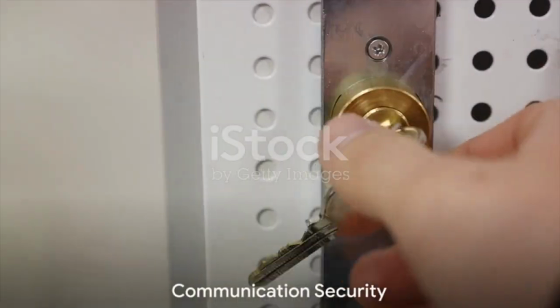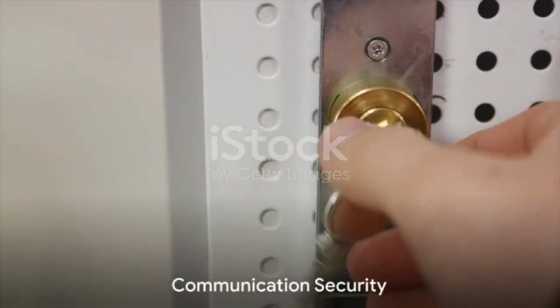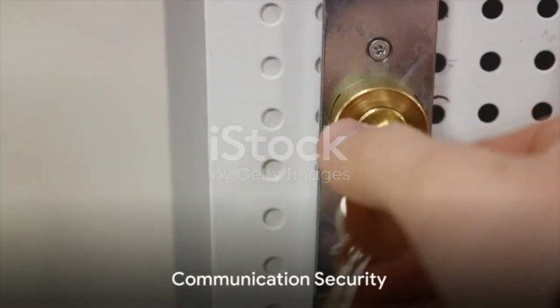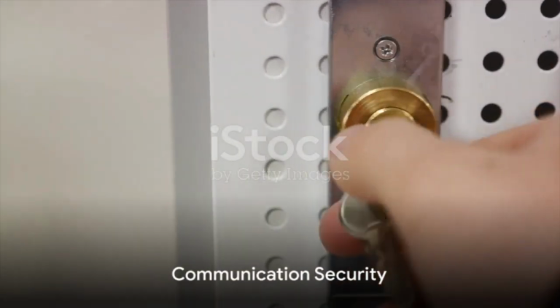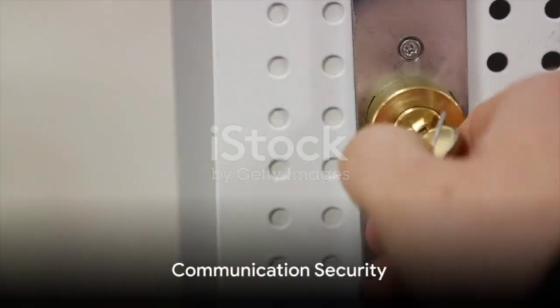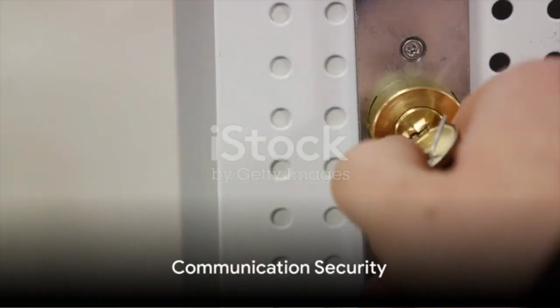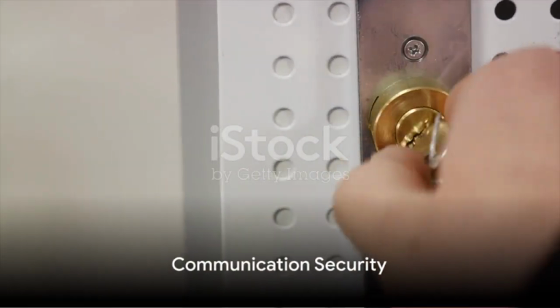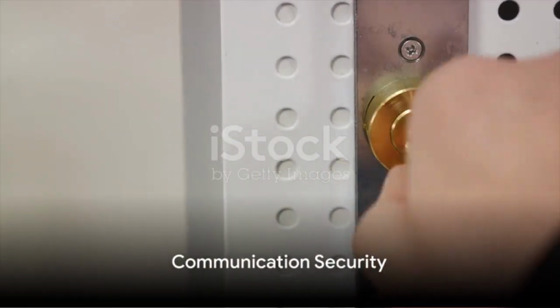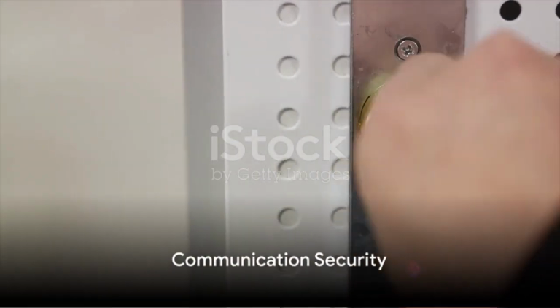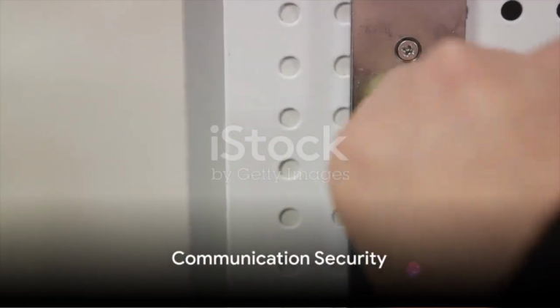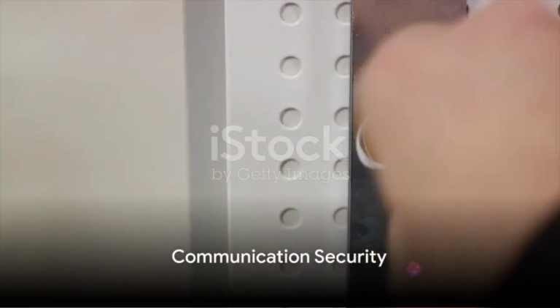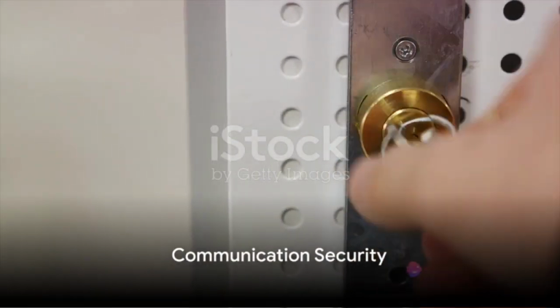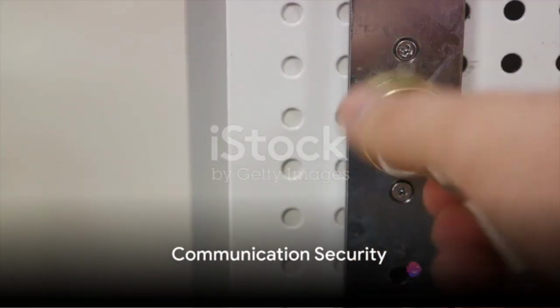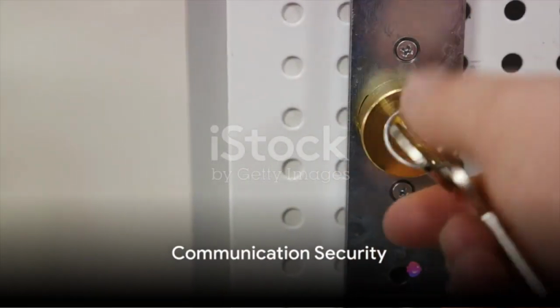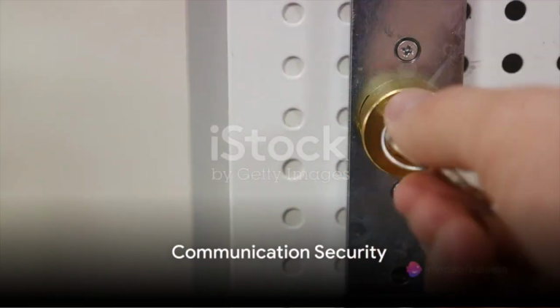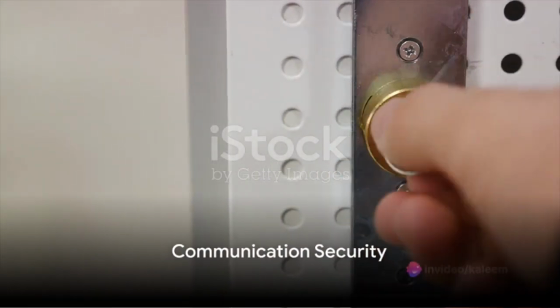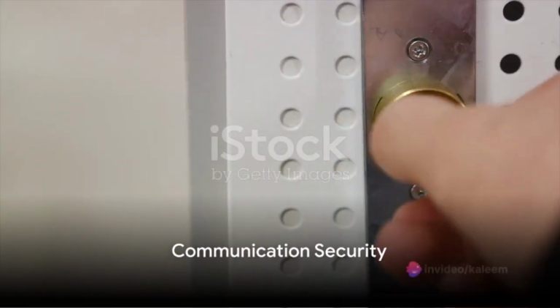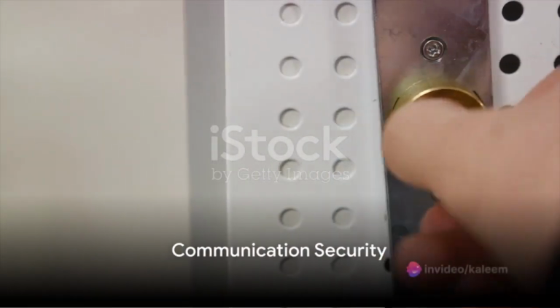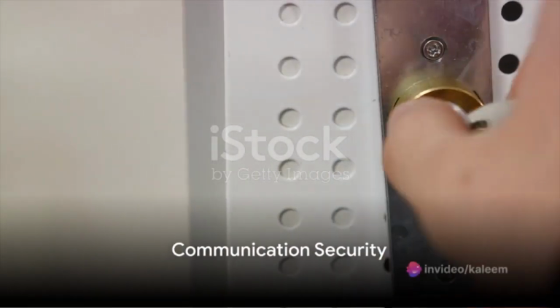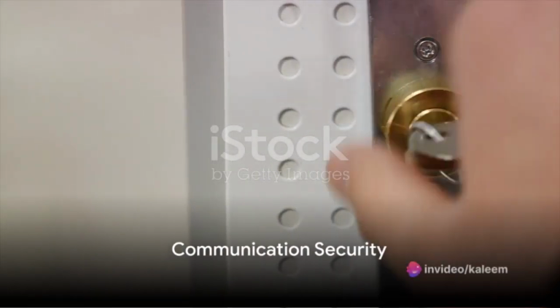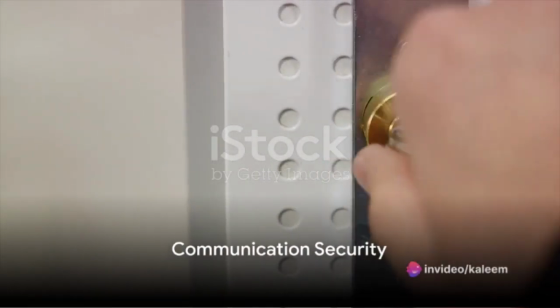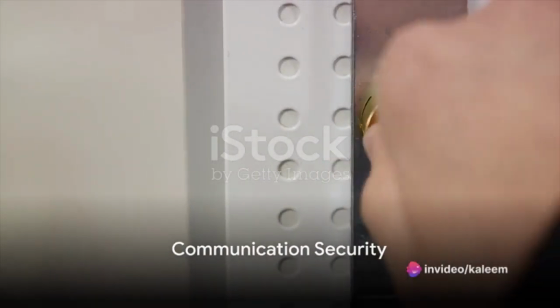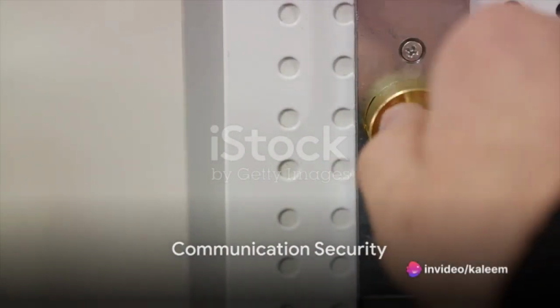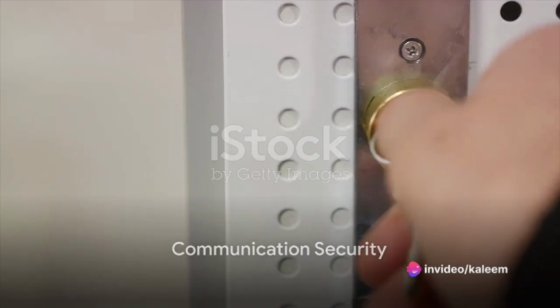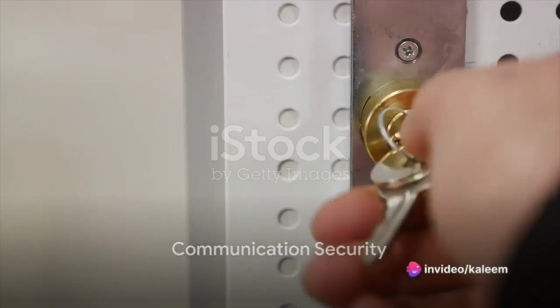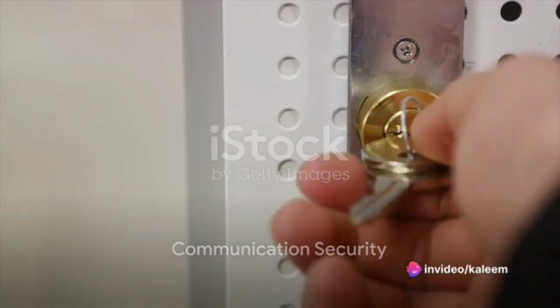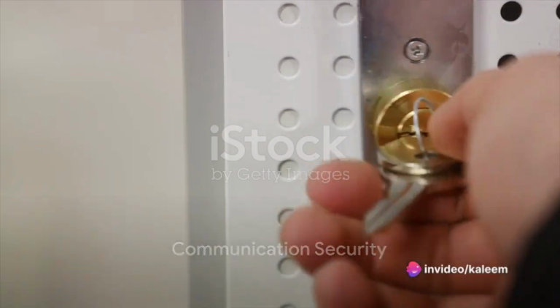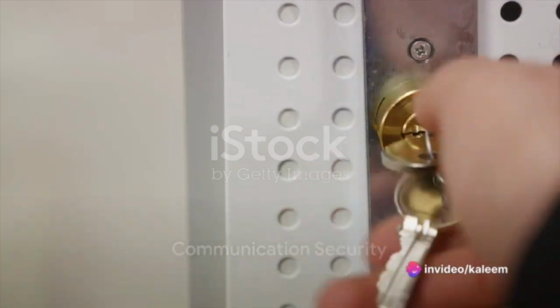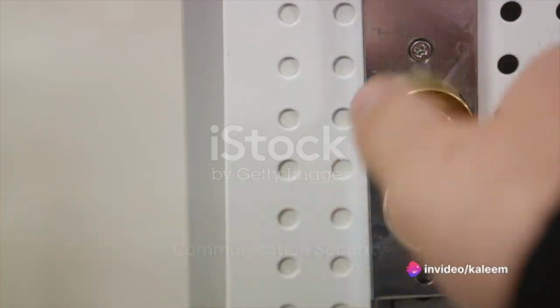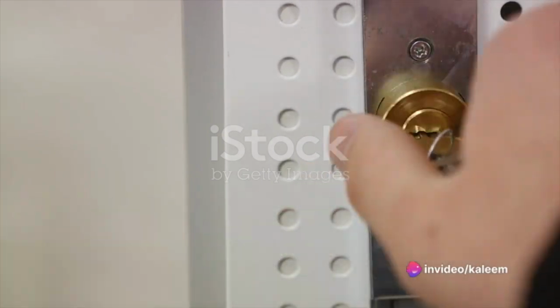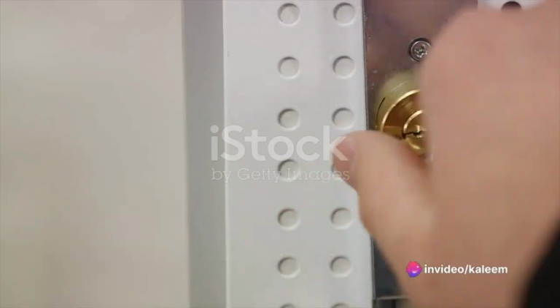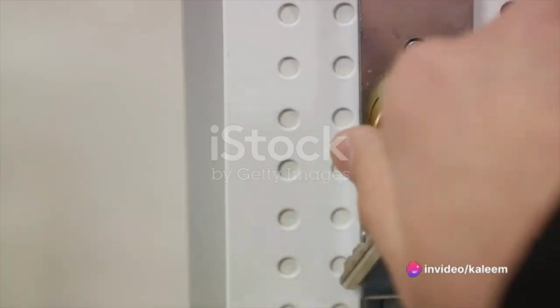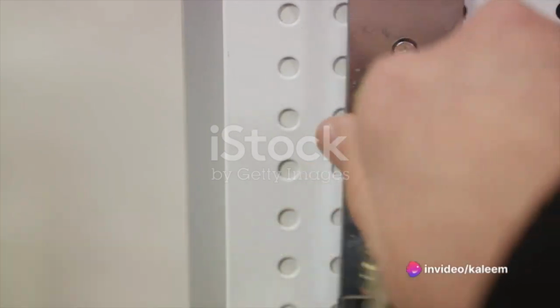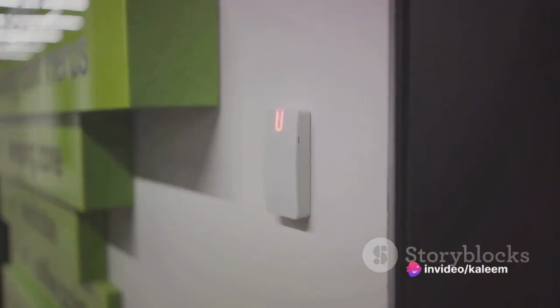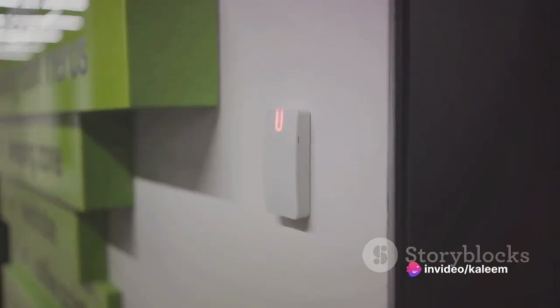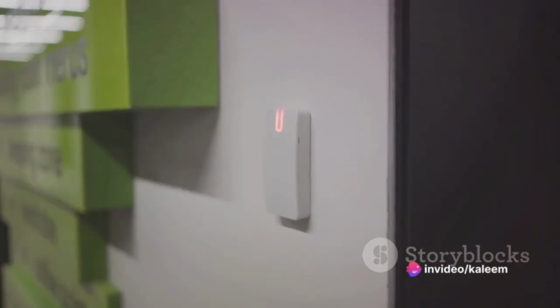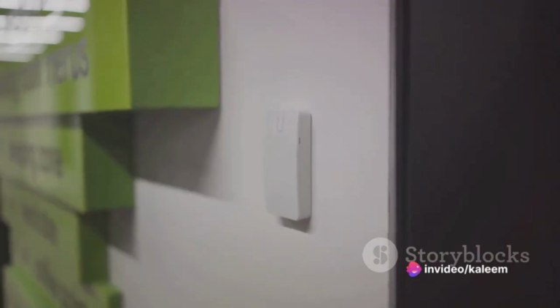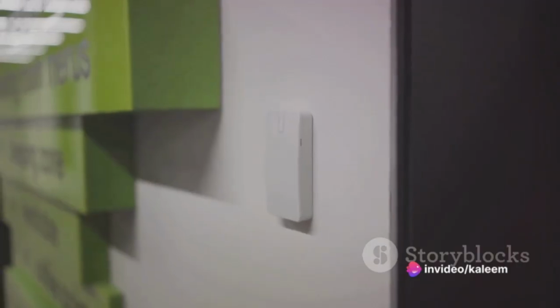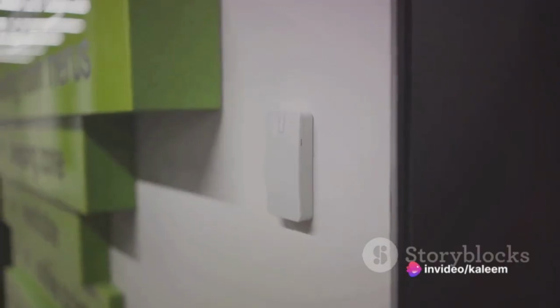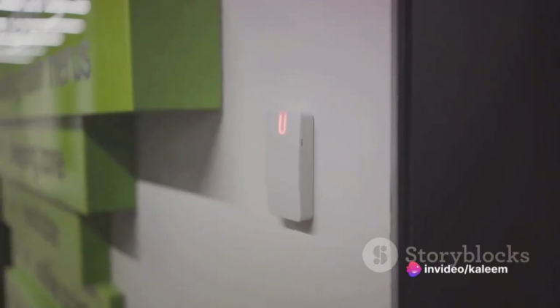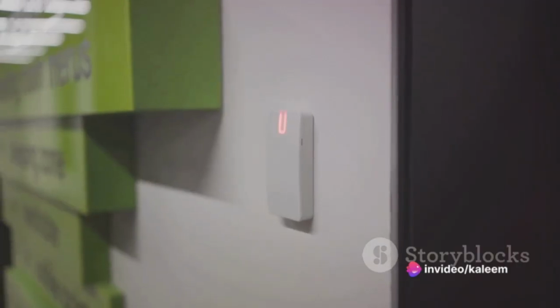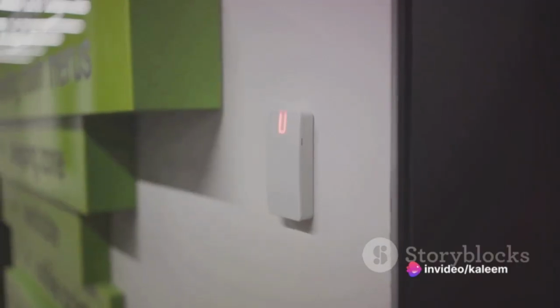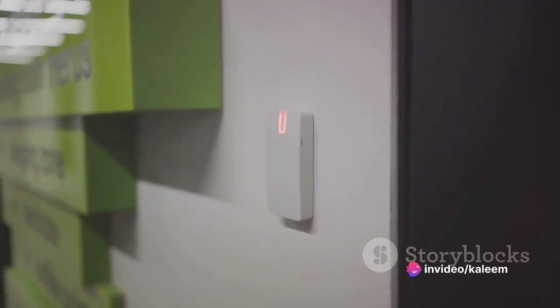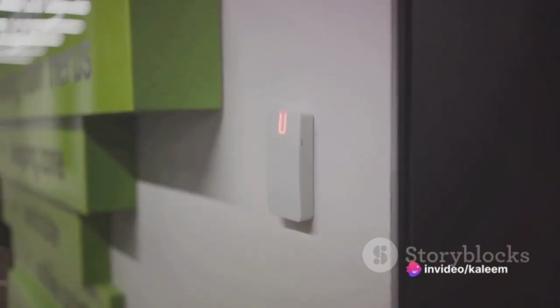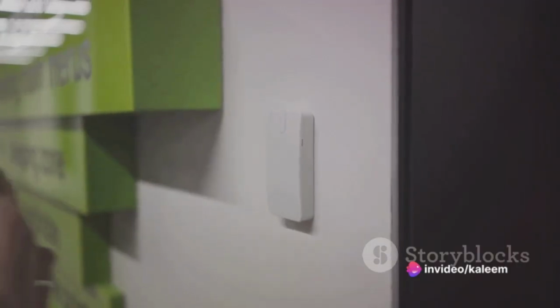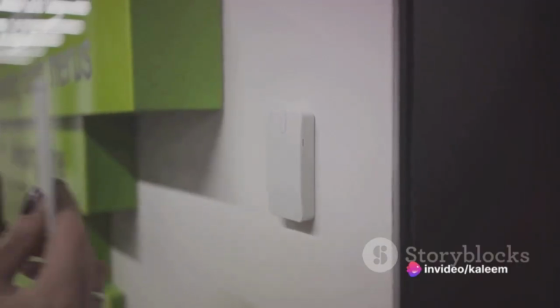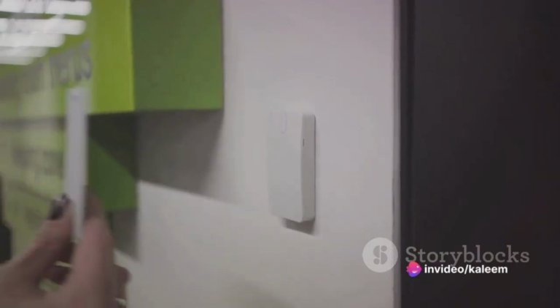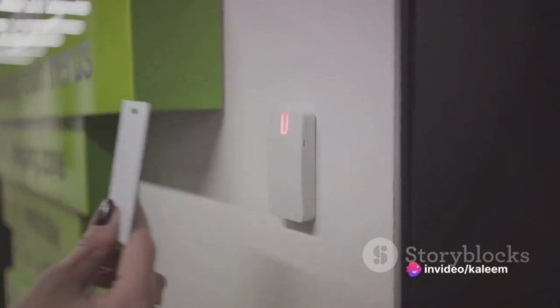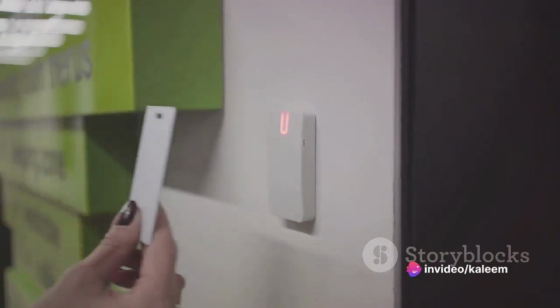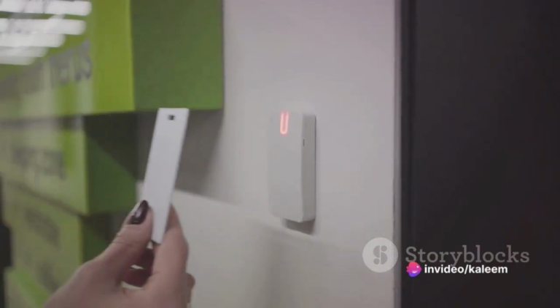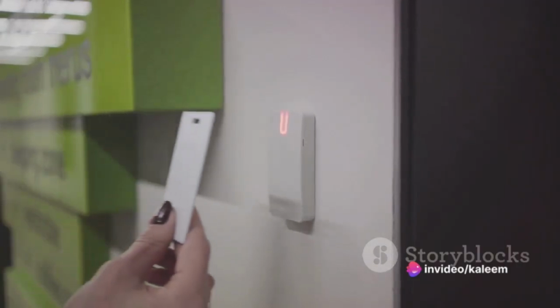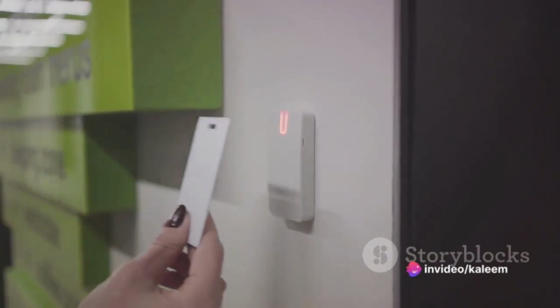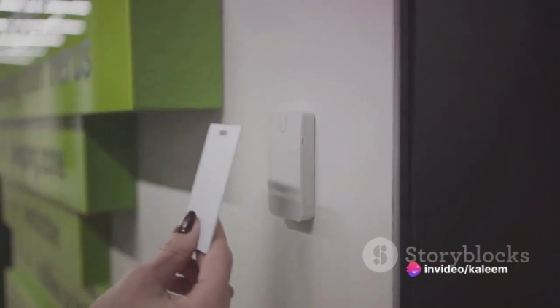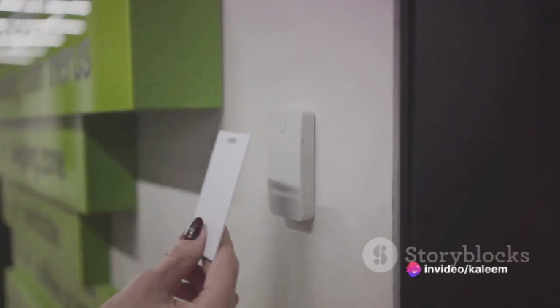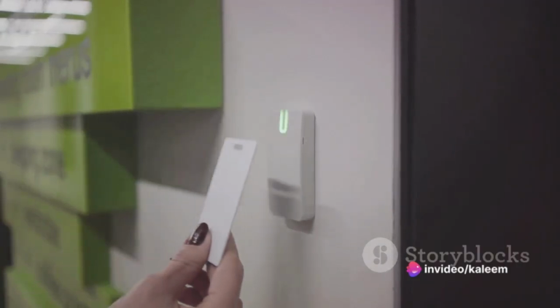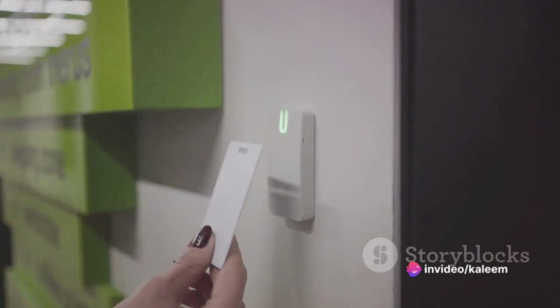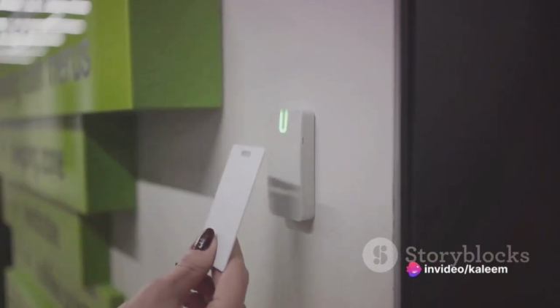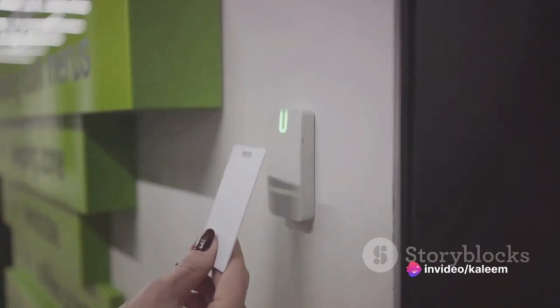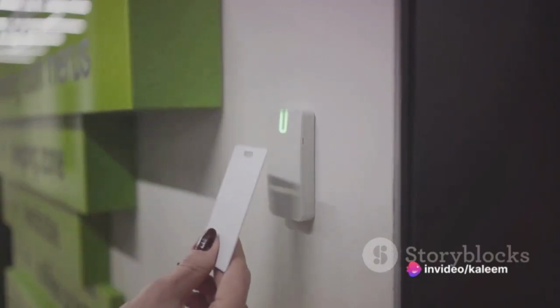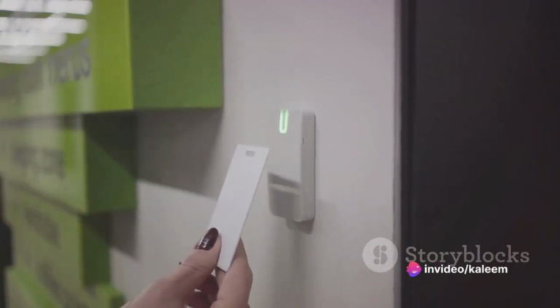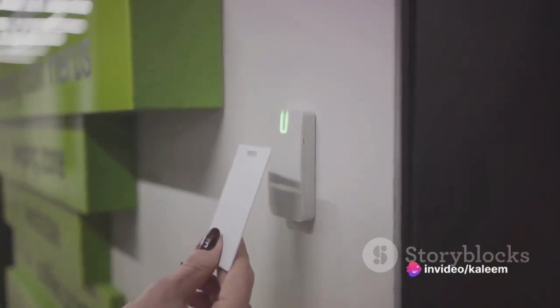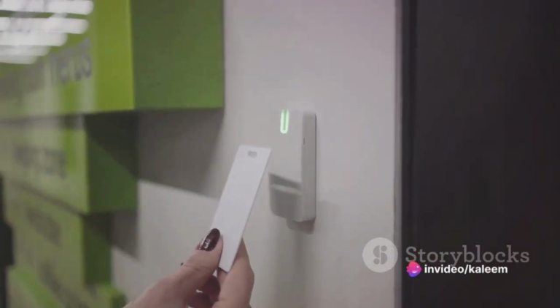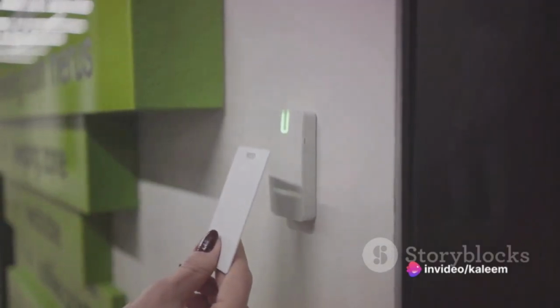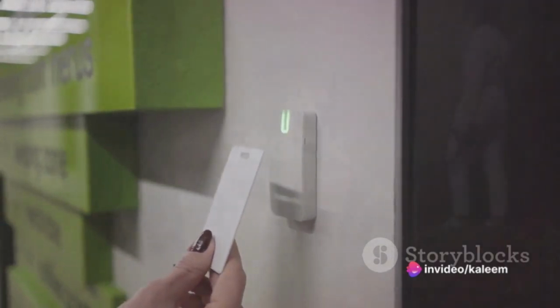Communication at the White House is safeguarded by secure systems, employing cryptographic measures and secure channels to protect sensitive information.